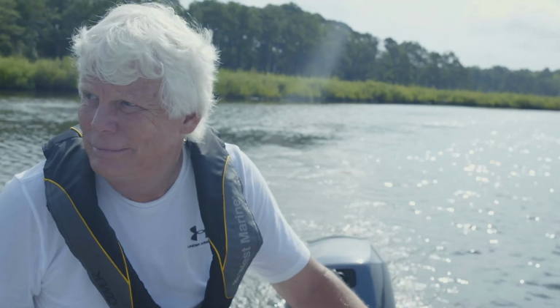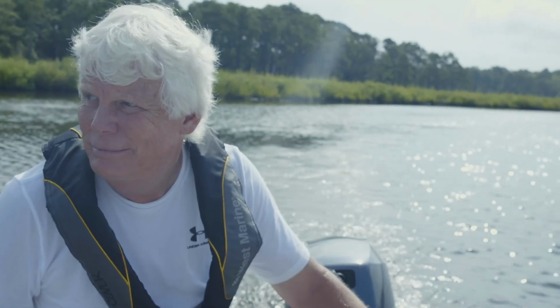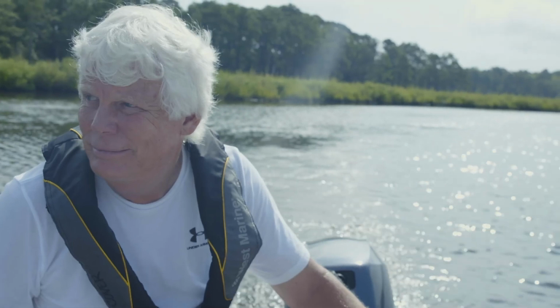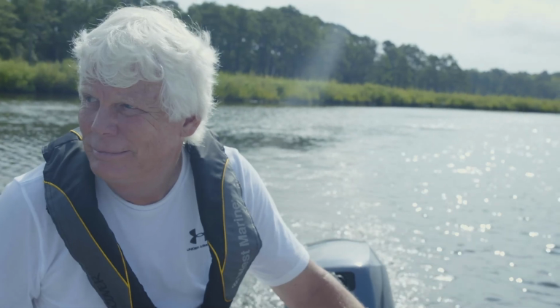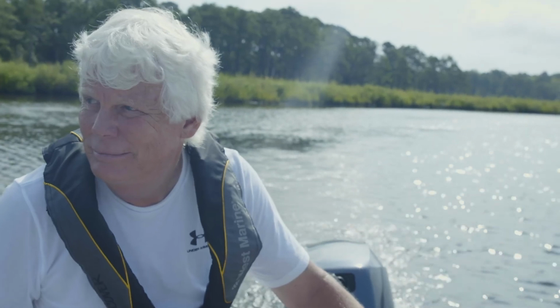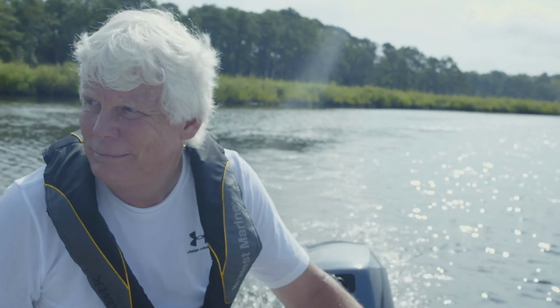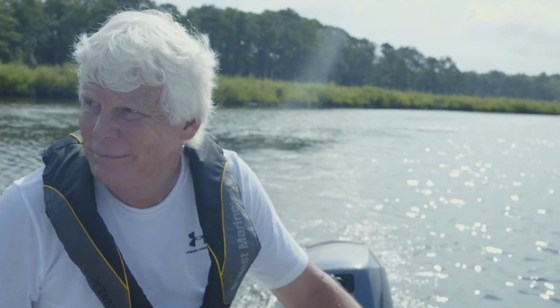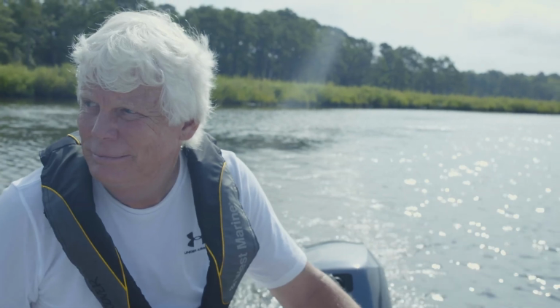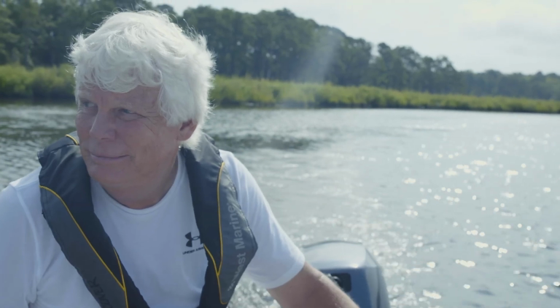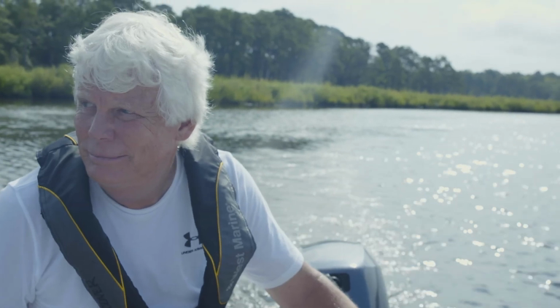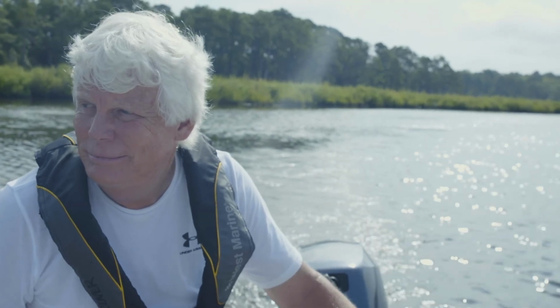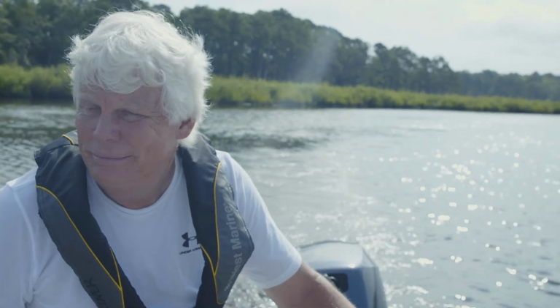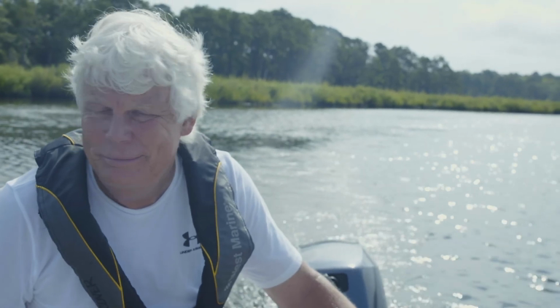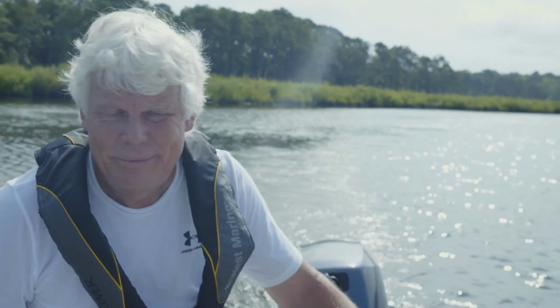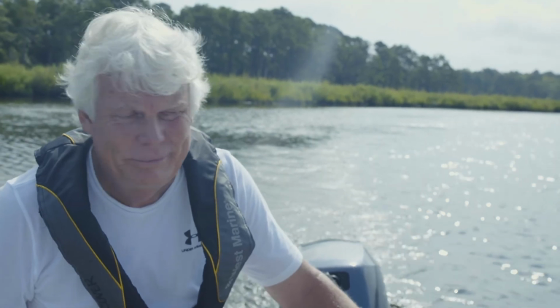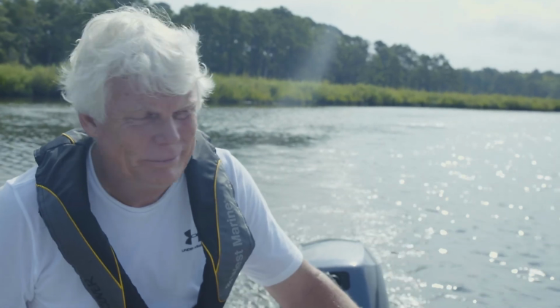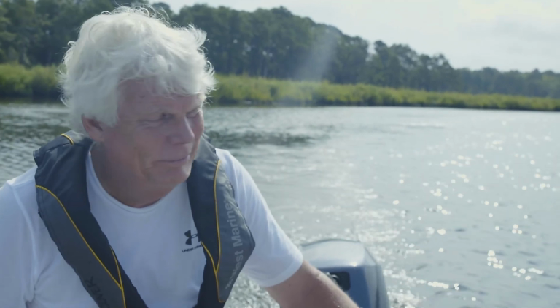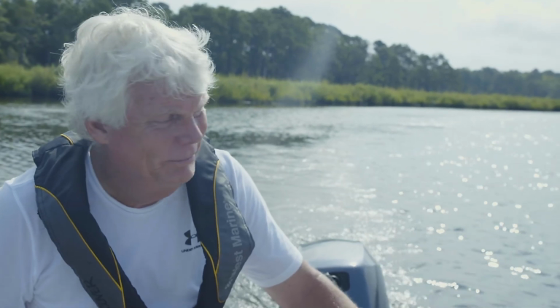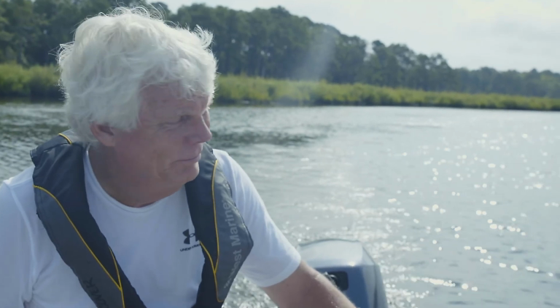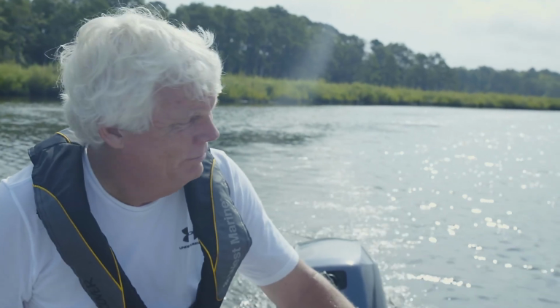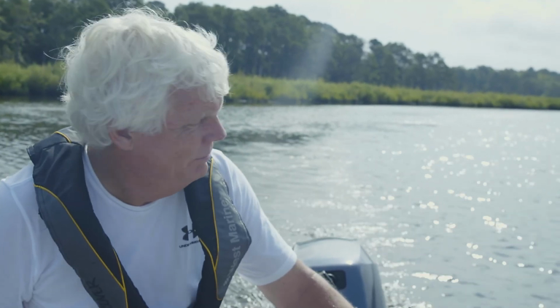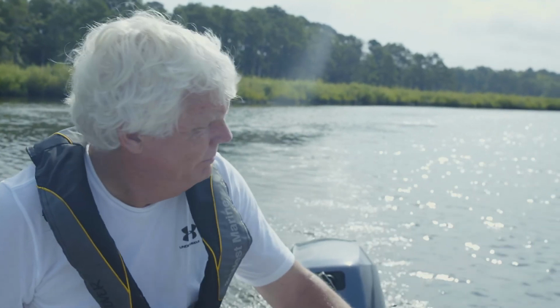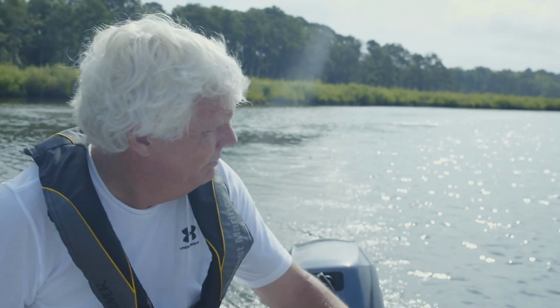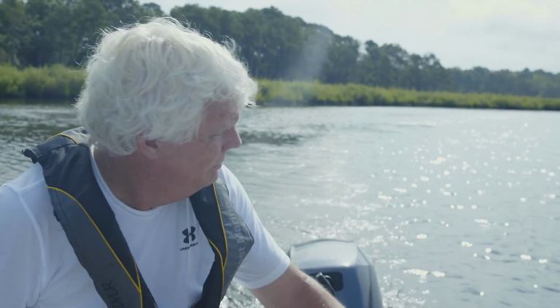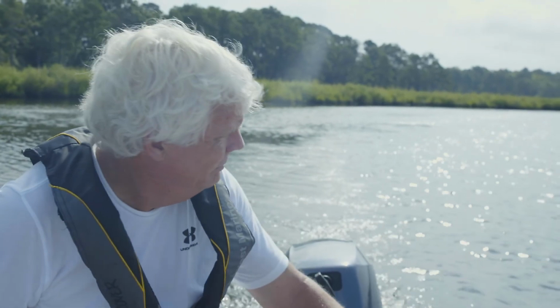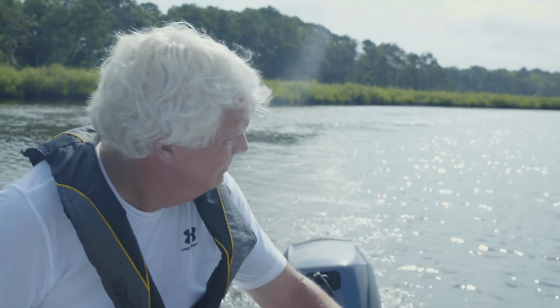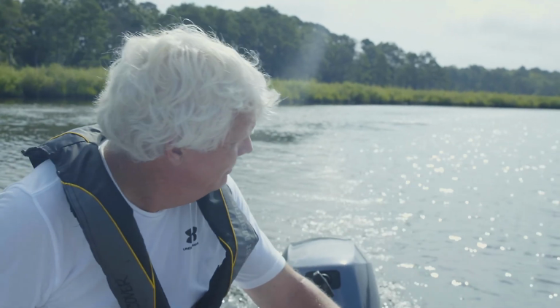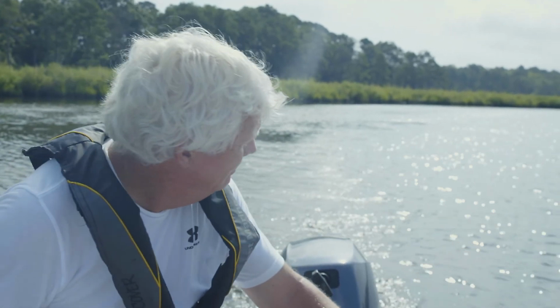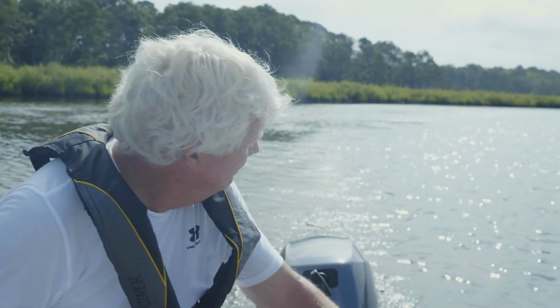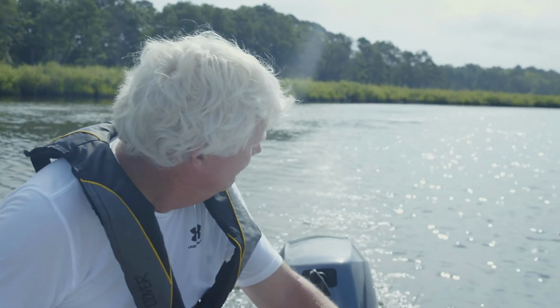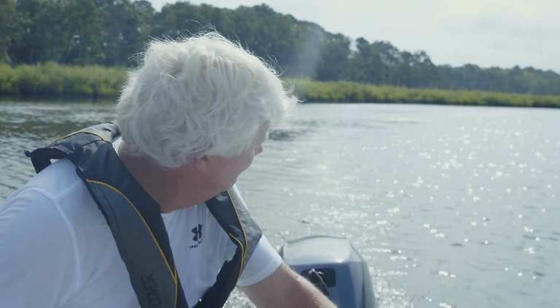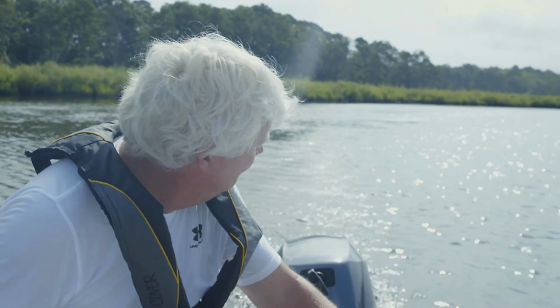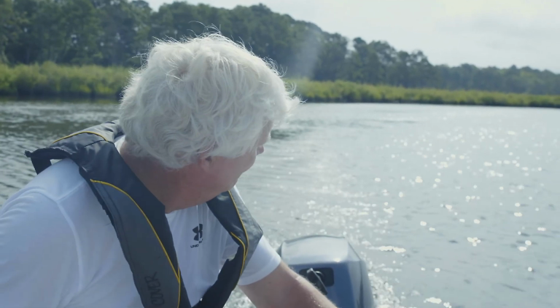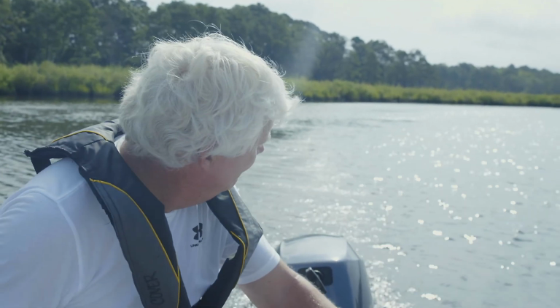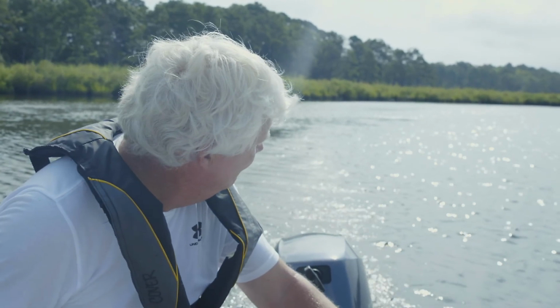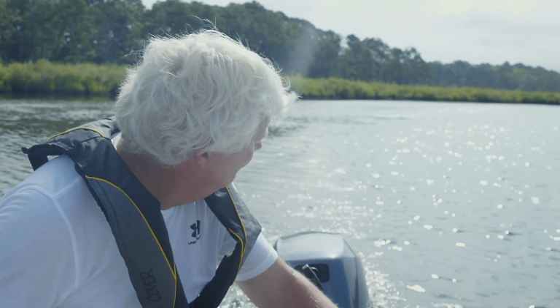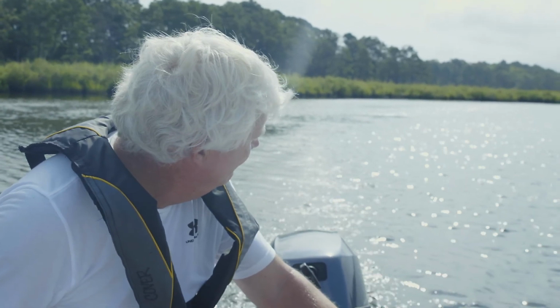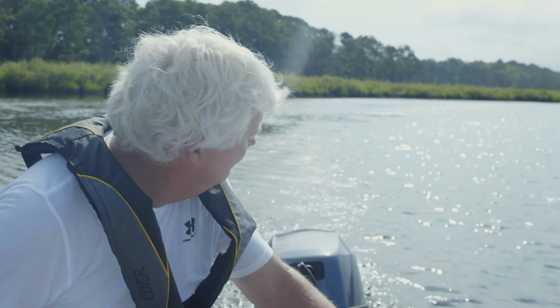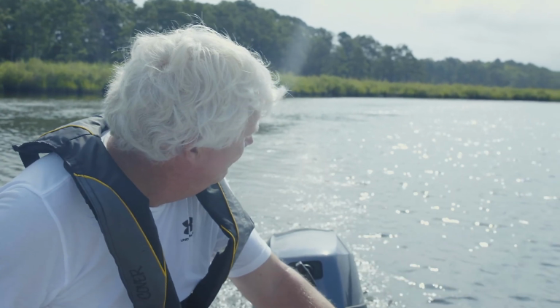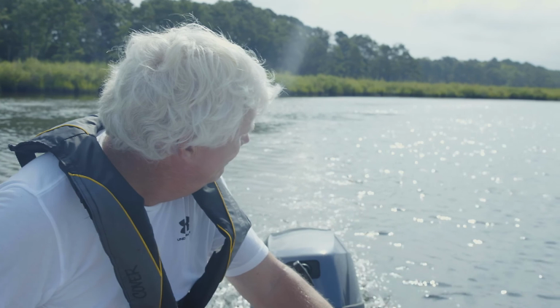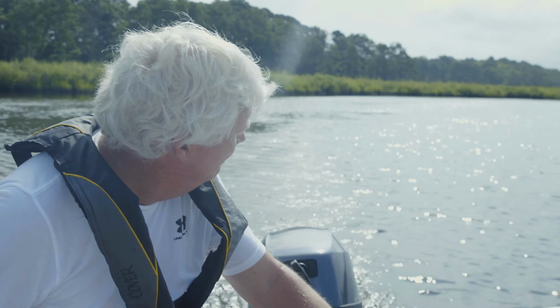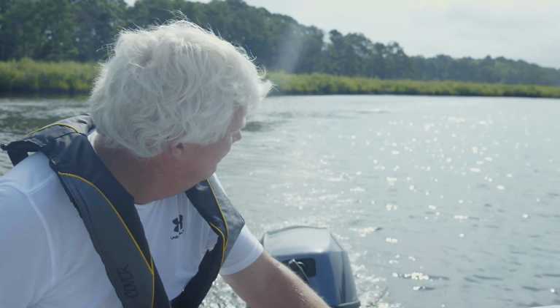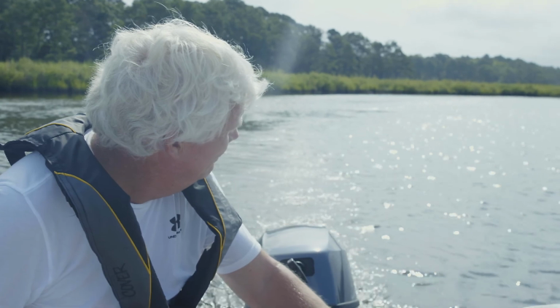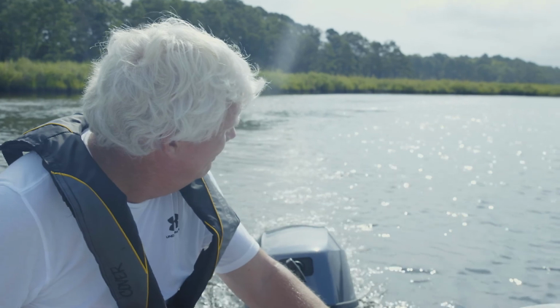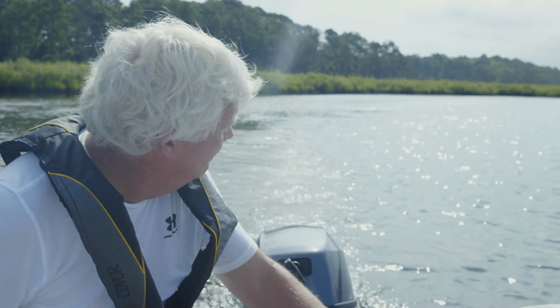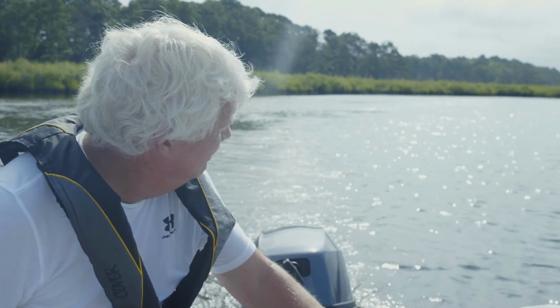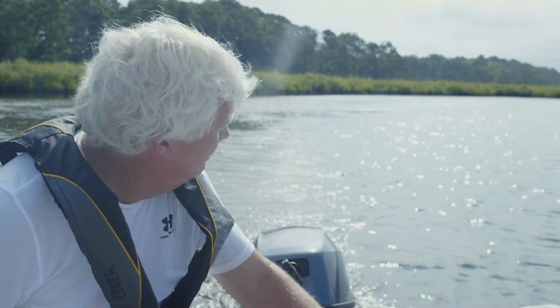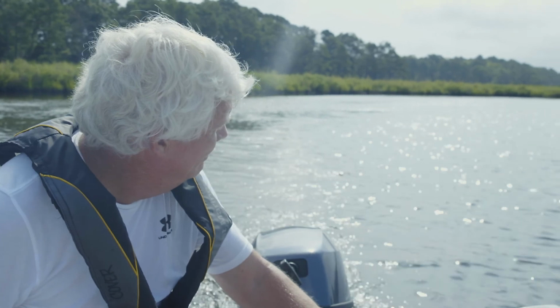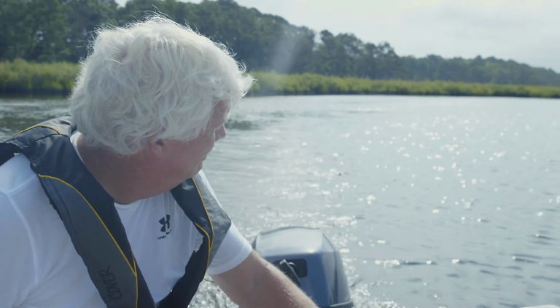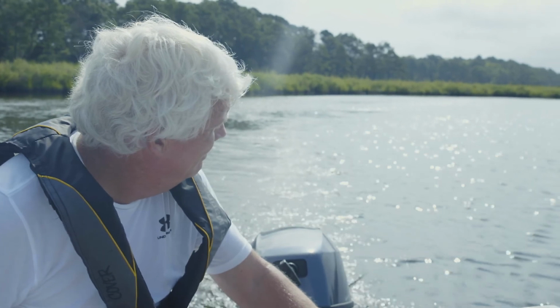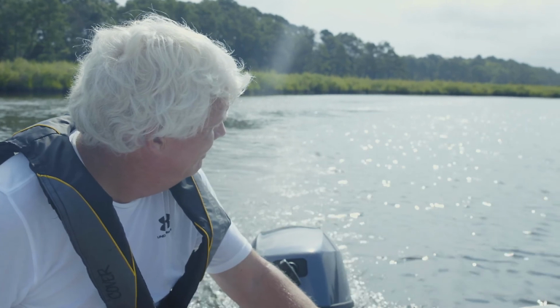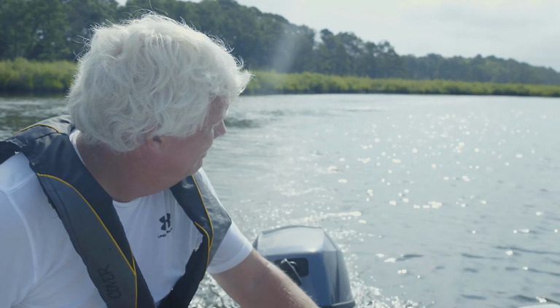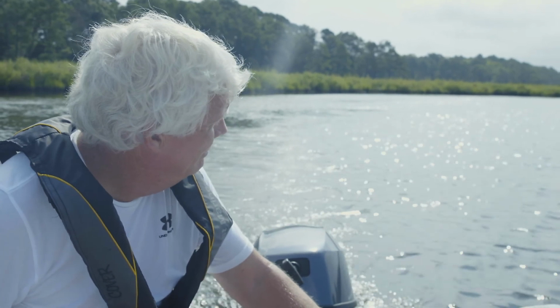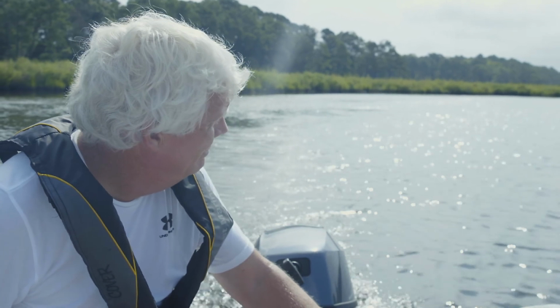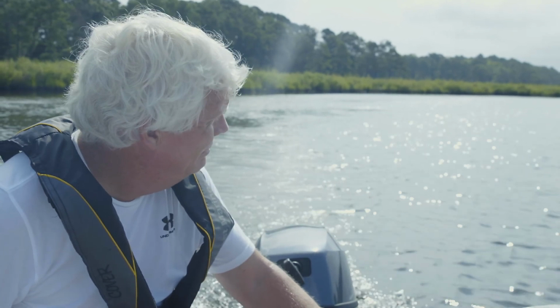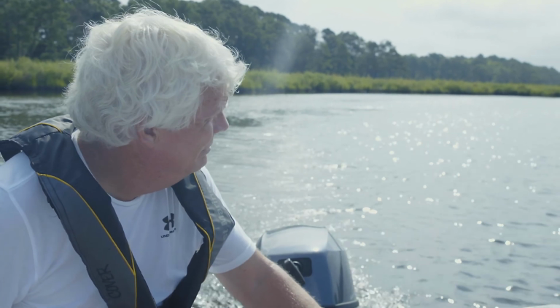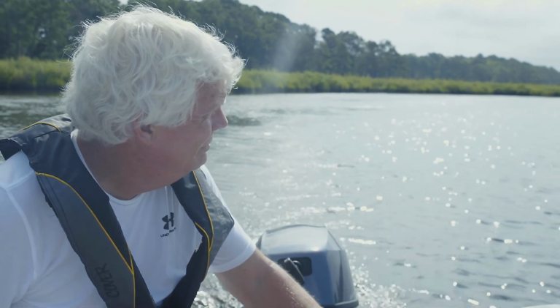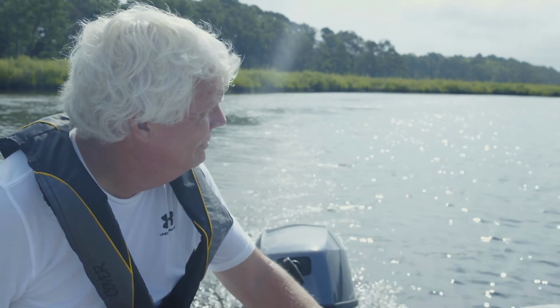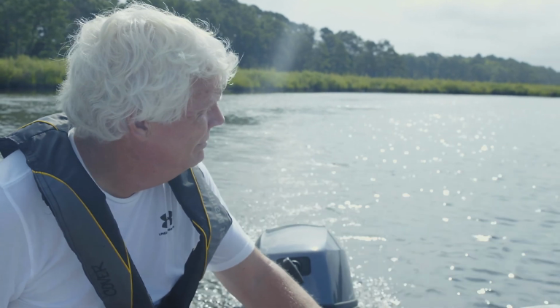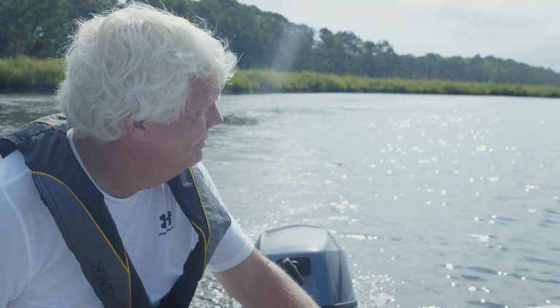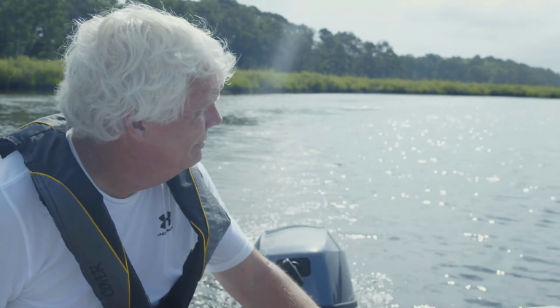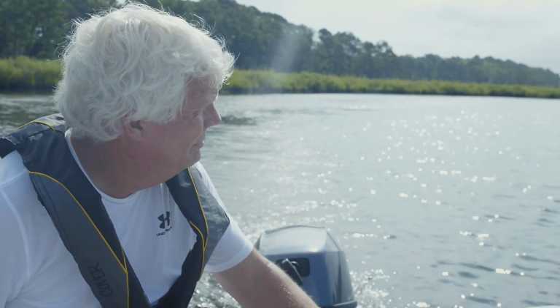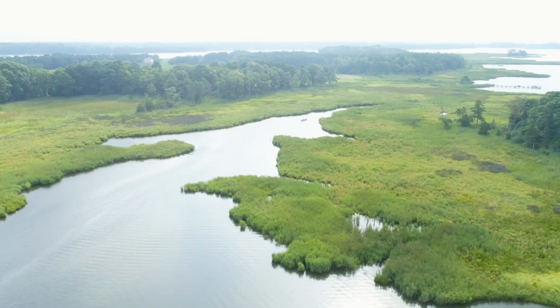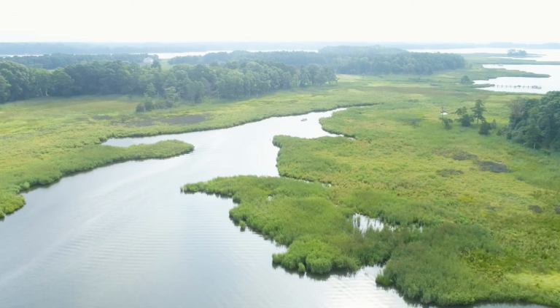I'm Jack Kober, General Curator of the National Aquarium, and I'd like to tell you a little bit about the tidal salt marsh habitat of the Chesapeake Bay.